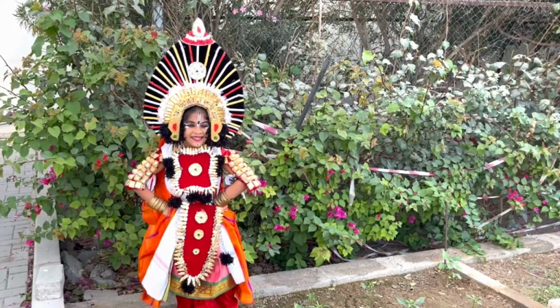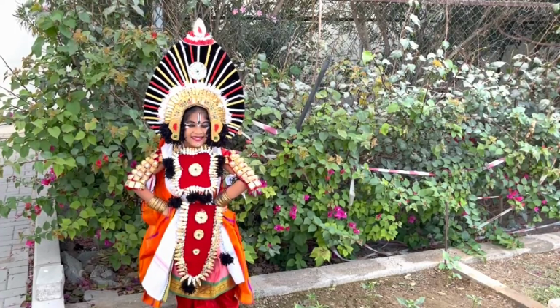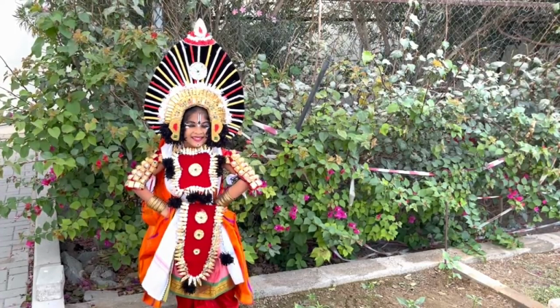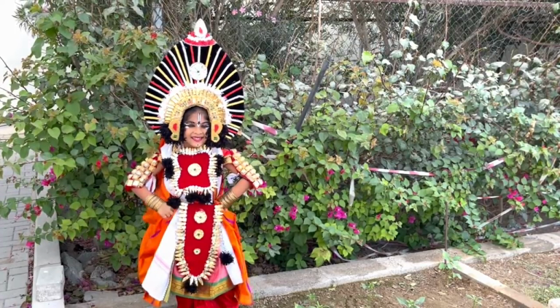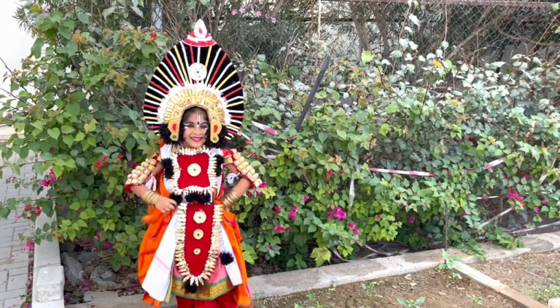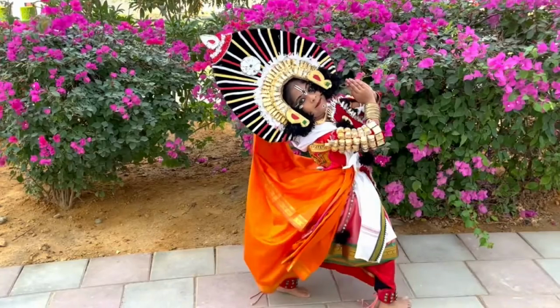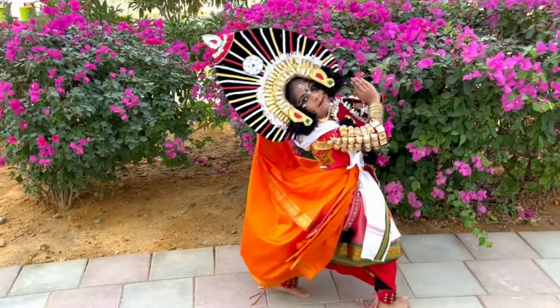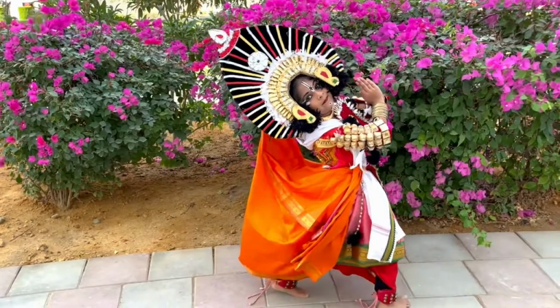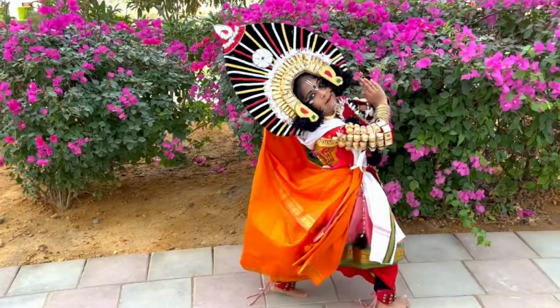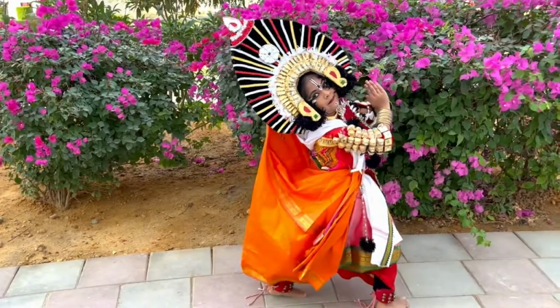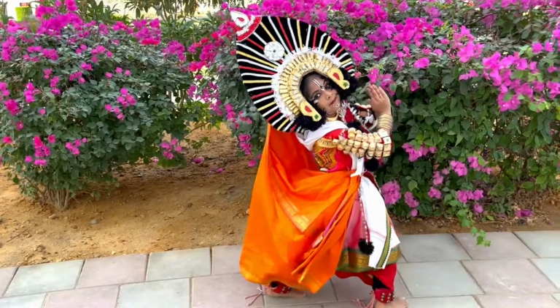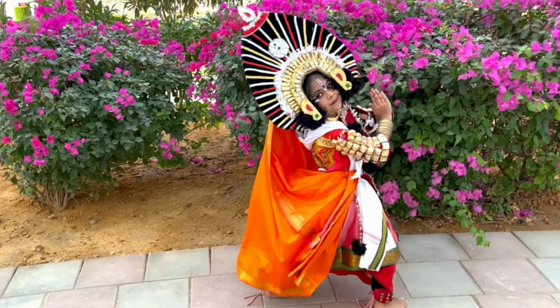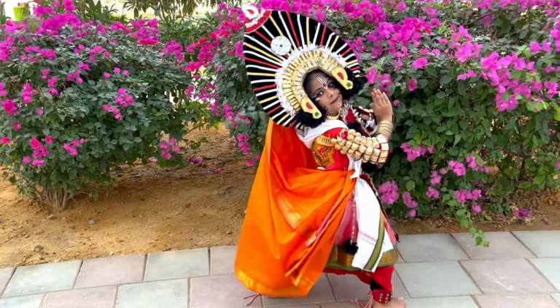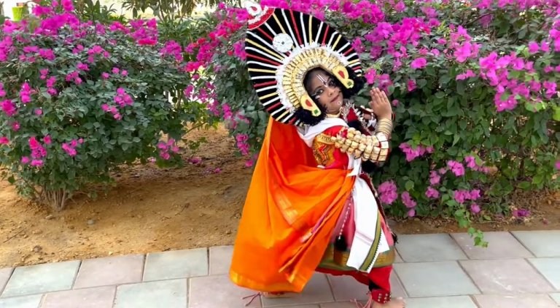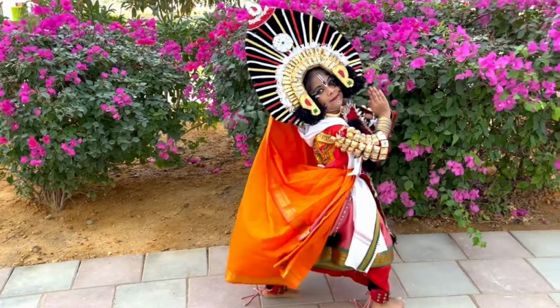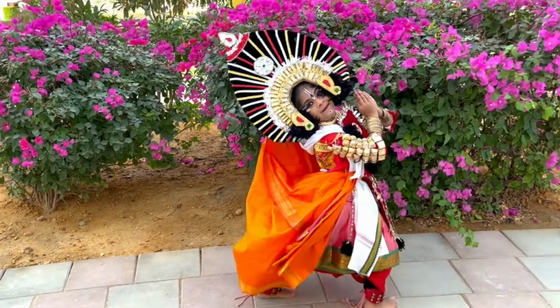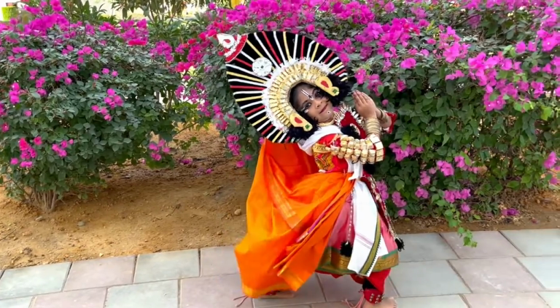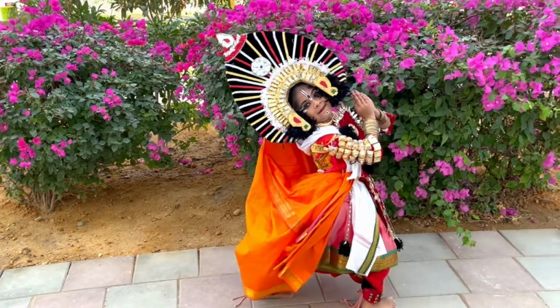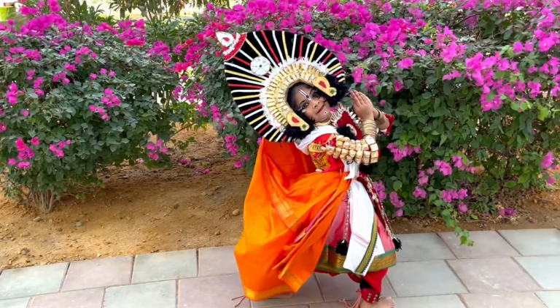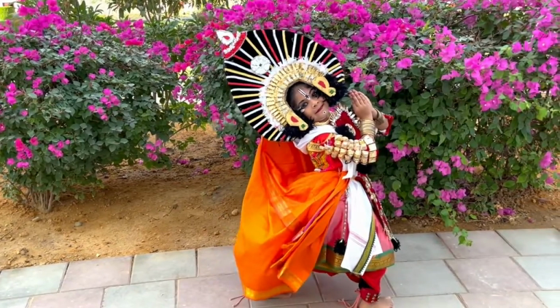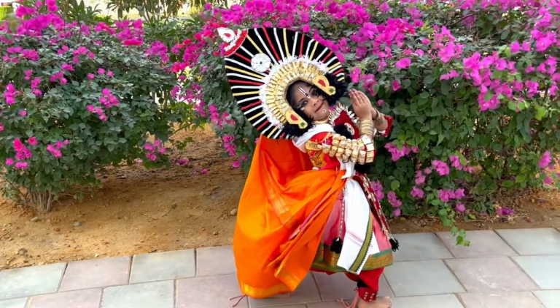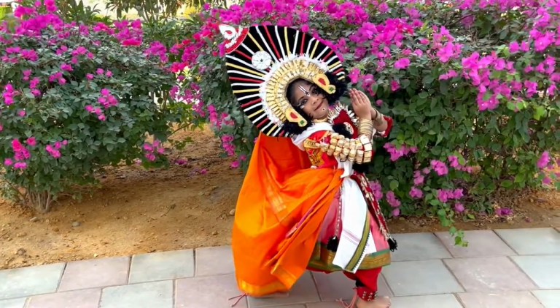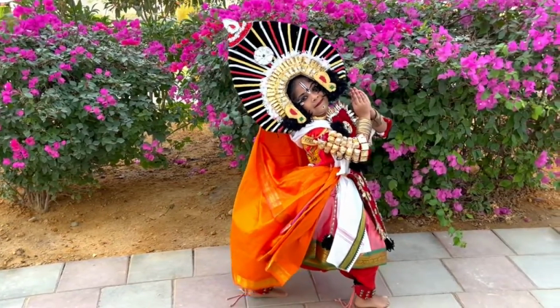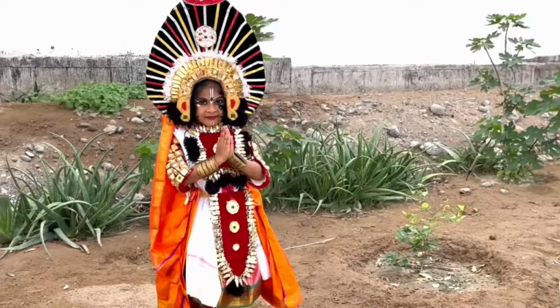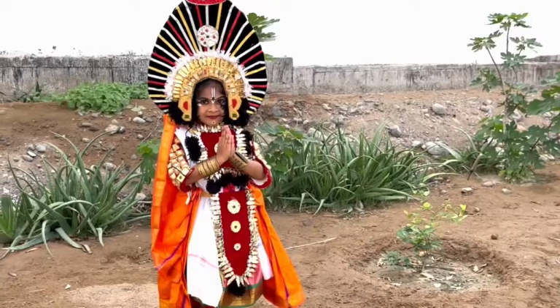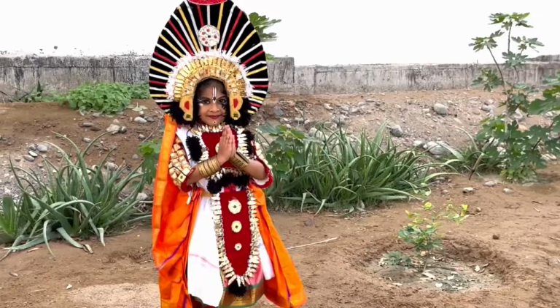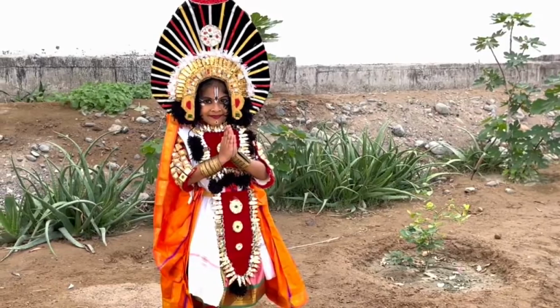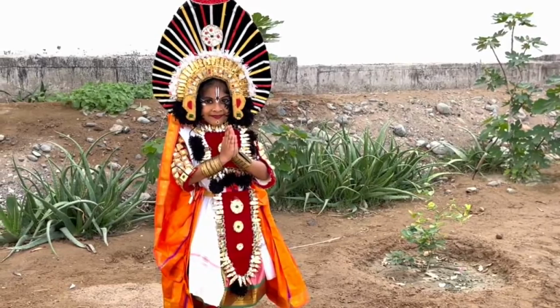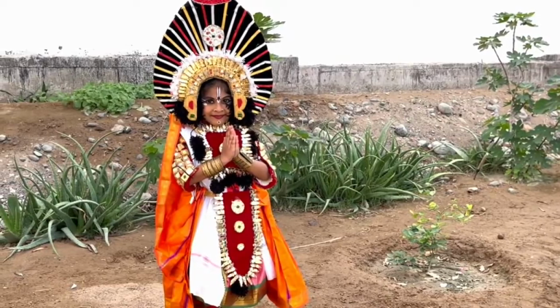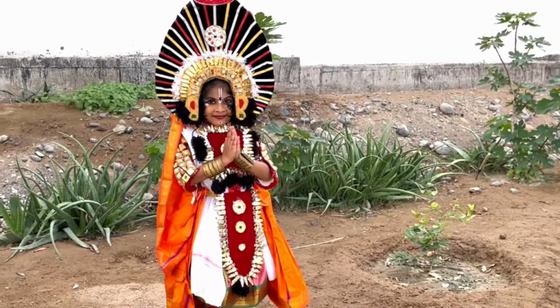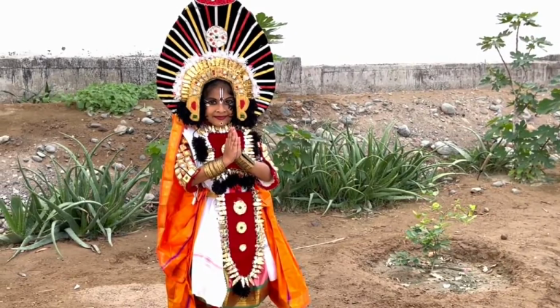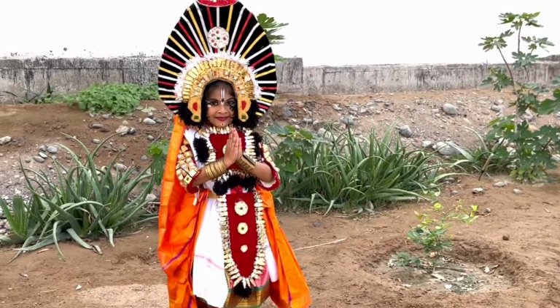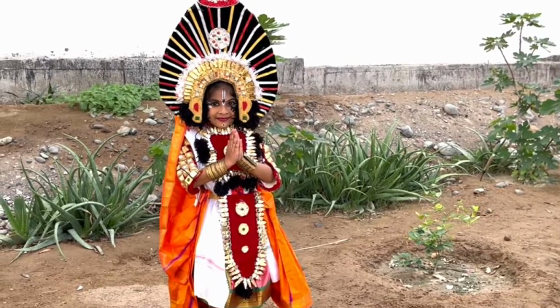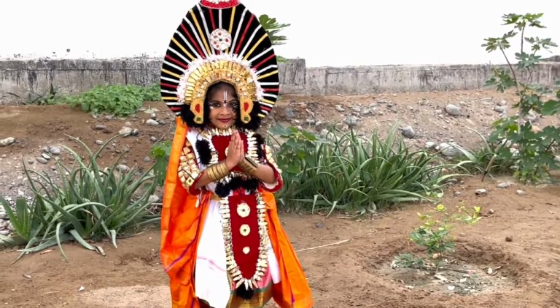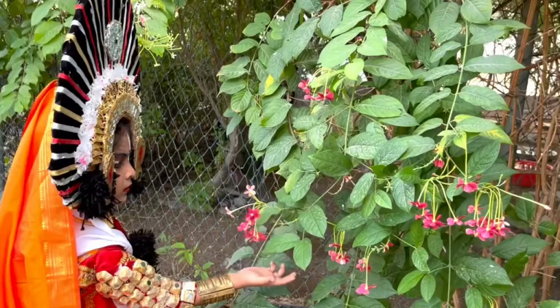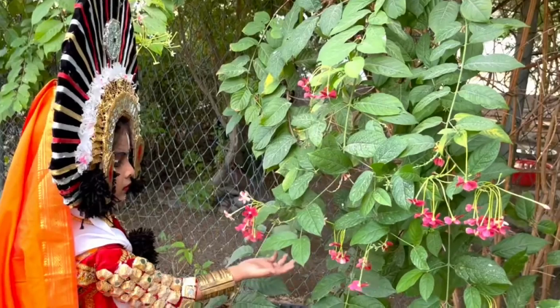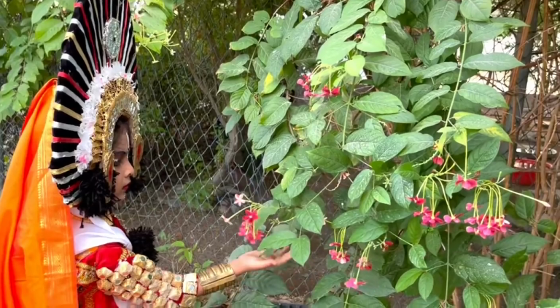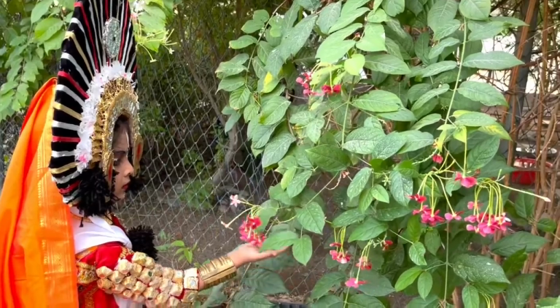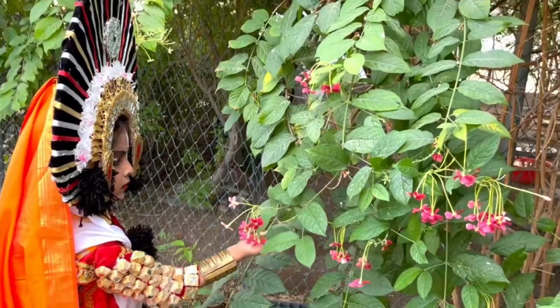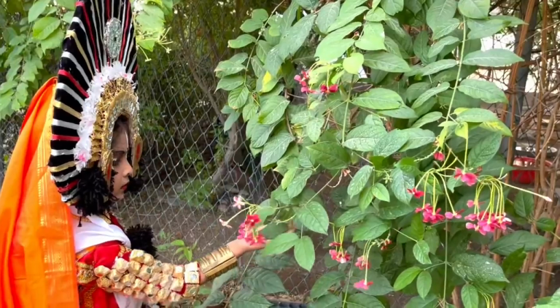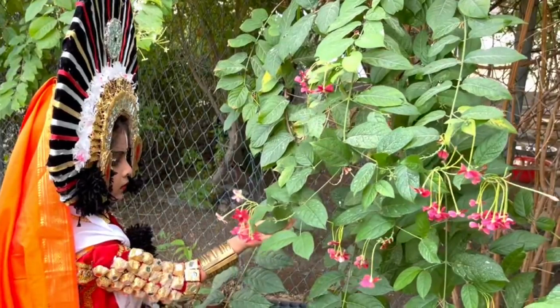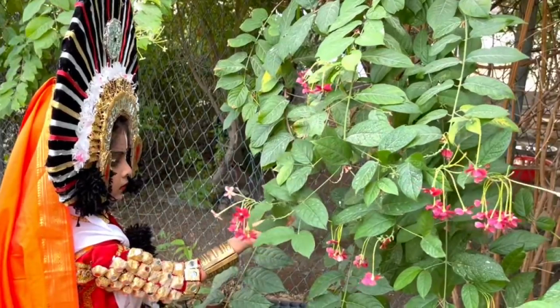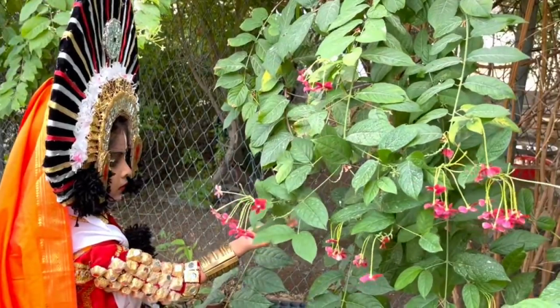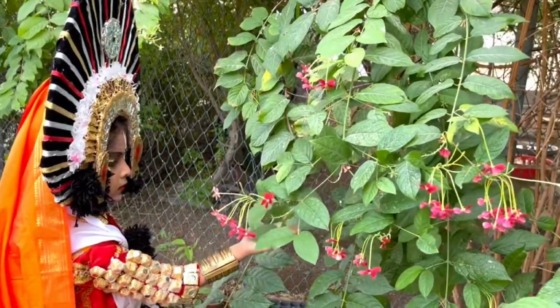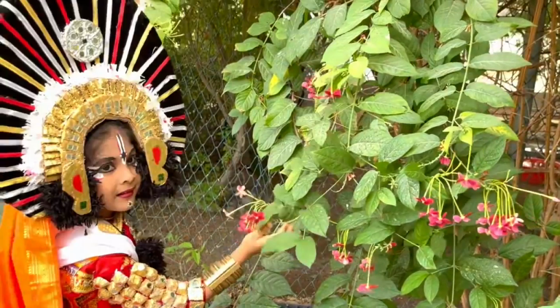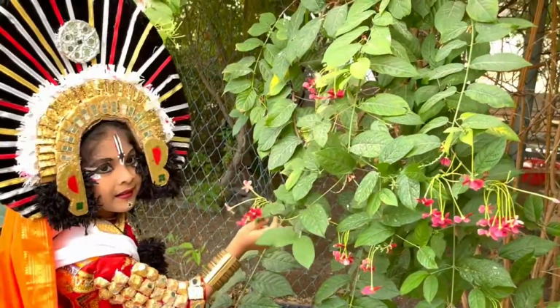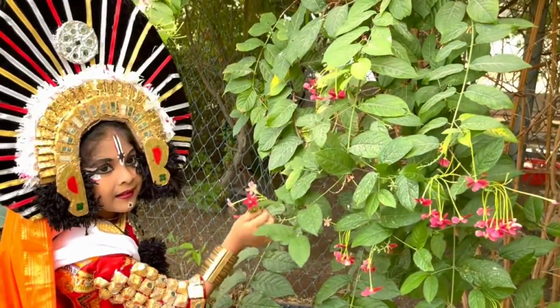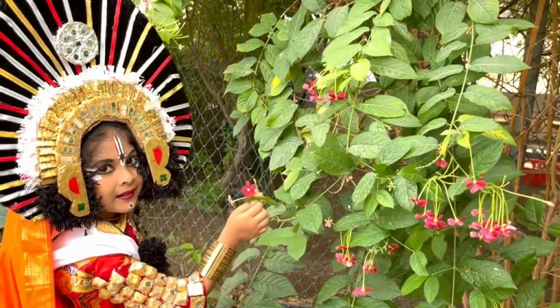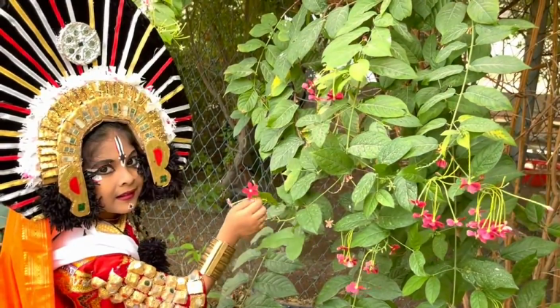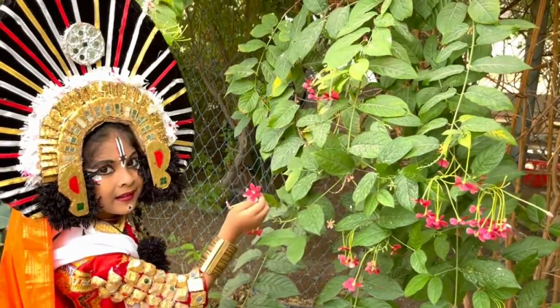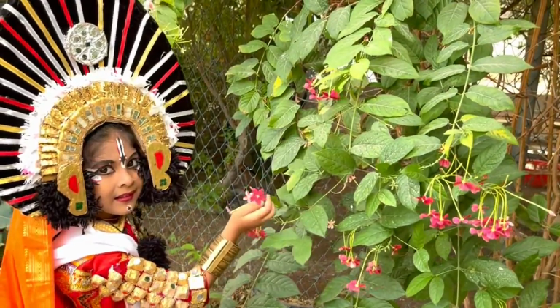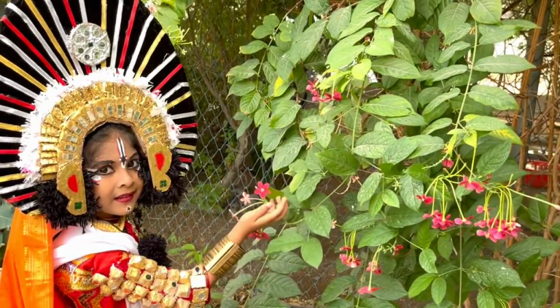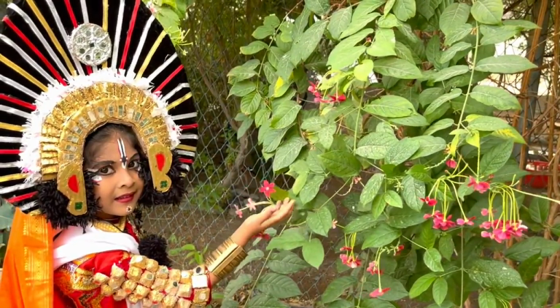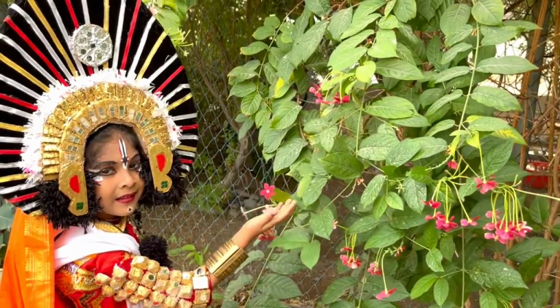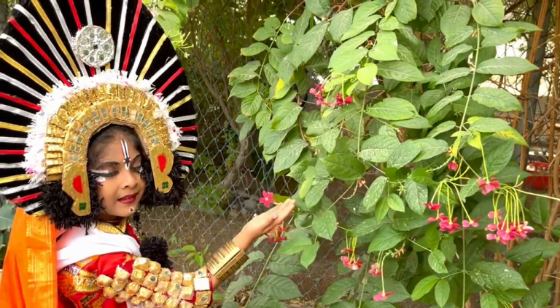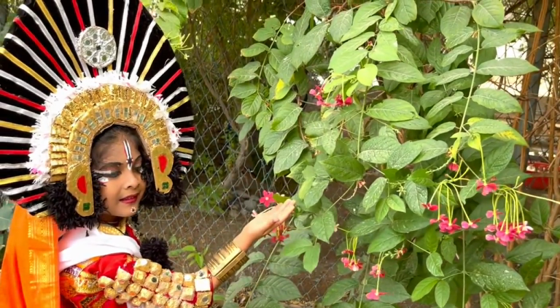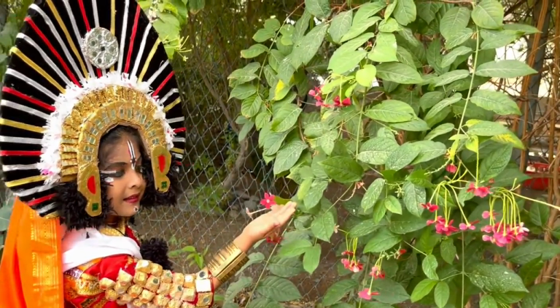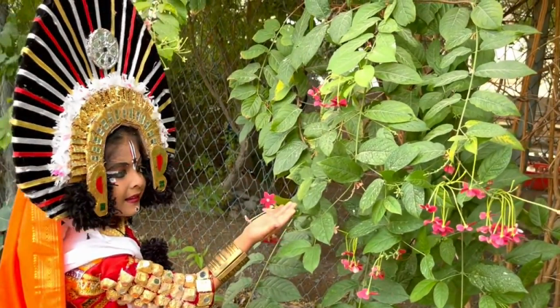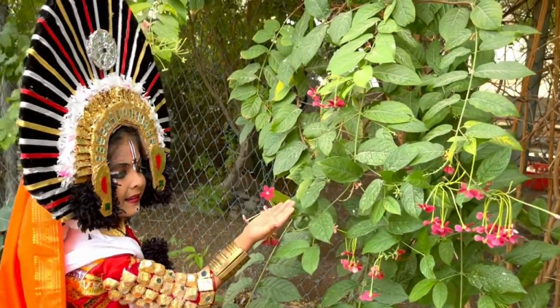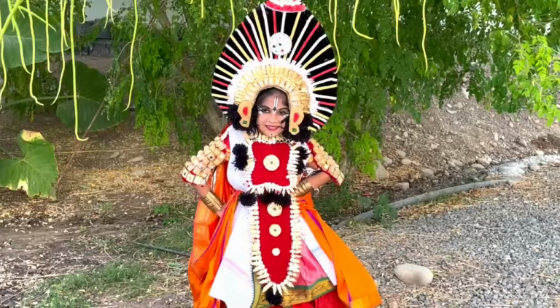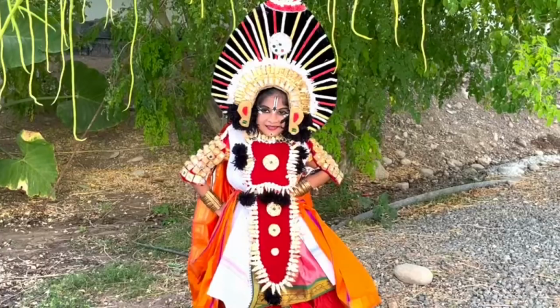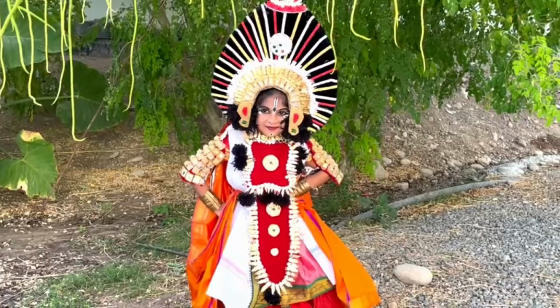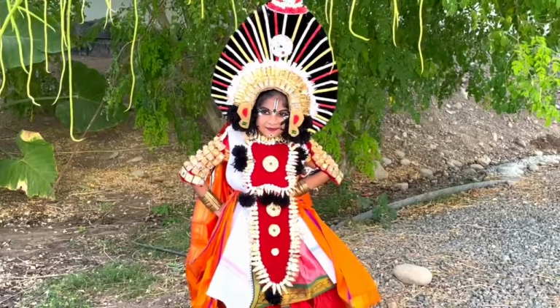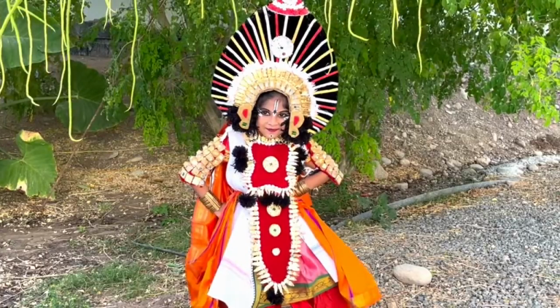Hi friends, welcome back to my channel. This is Sapna here. In today's video, I will be showing how to make the ornaments of Yakshagana.